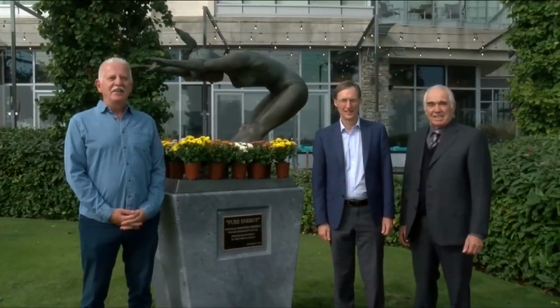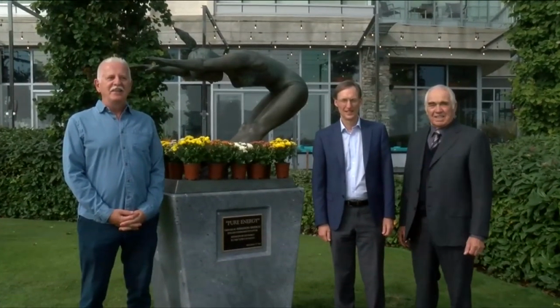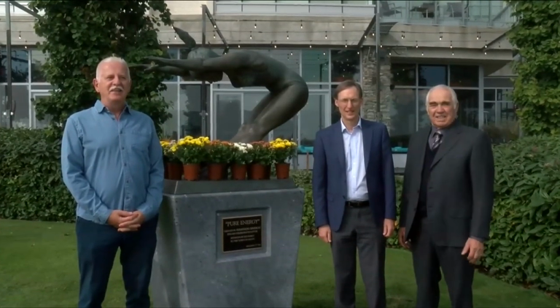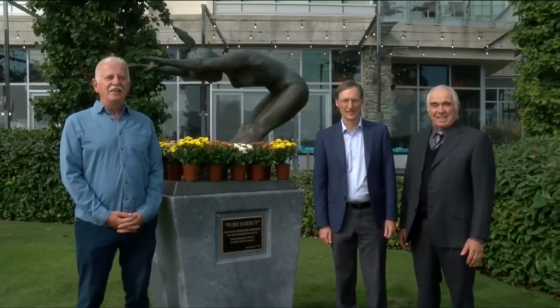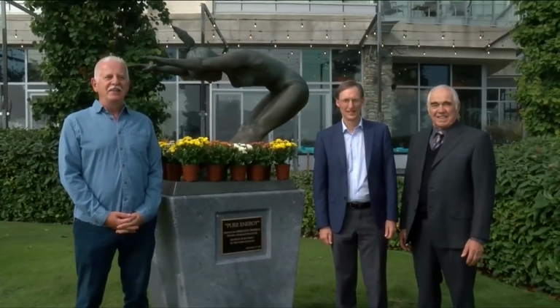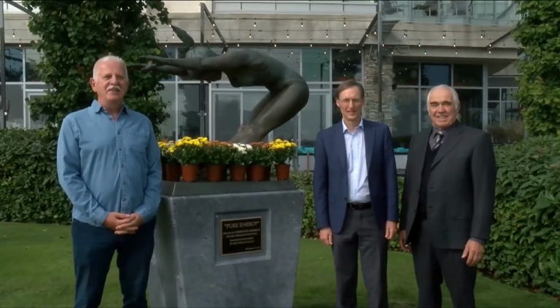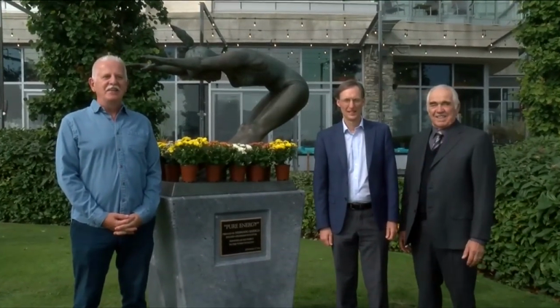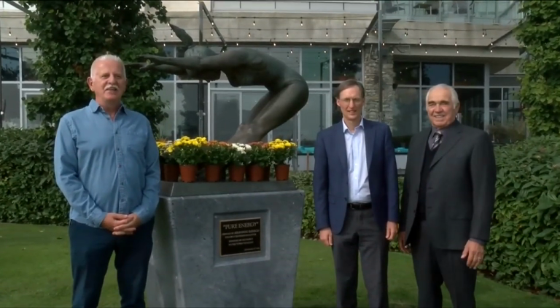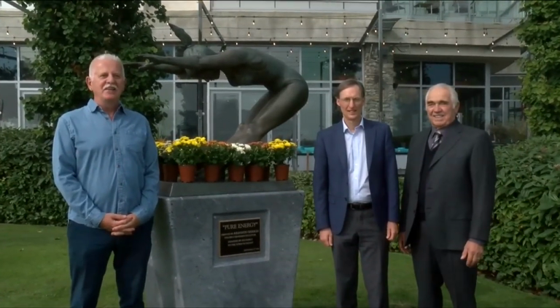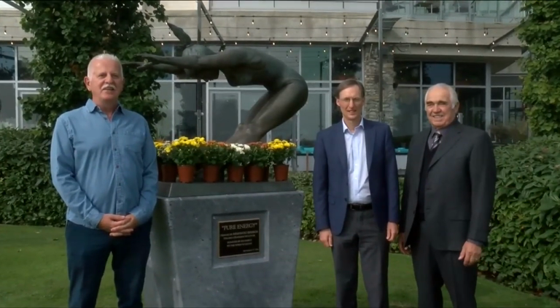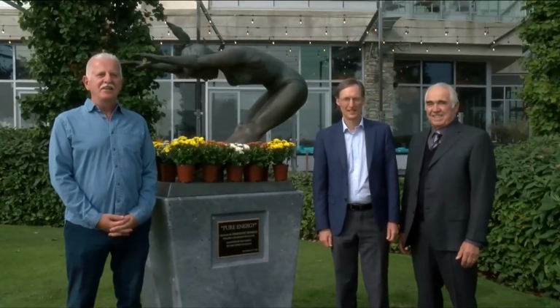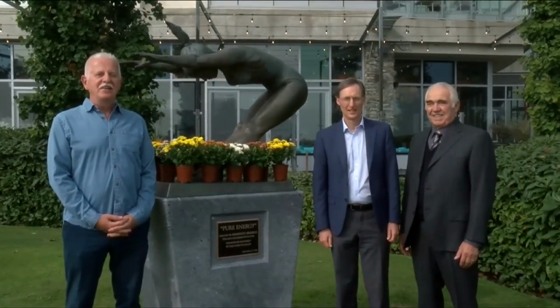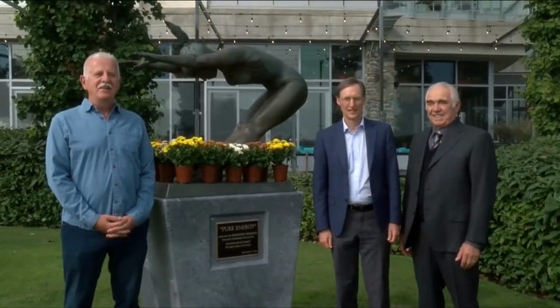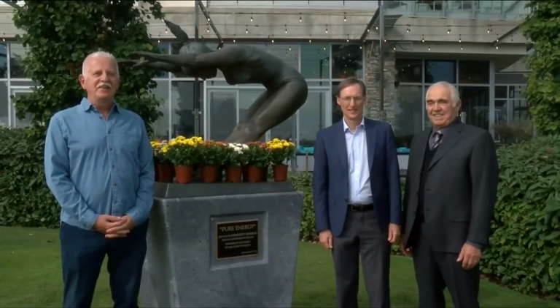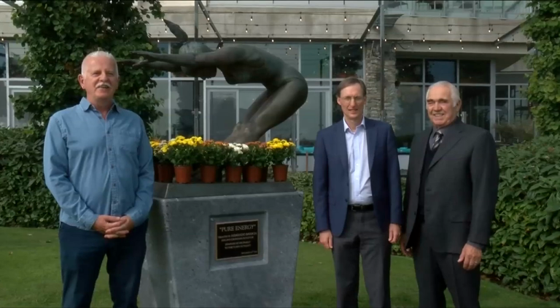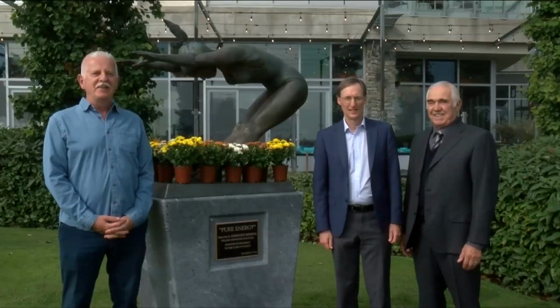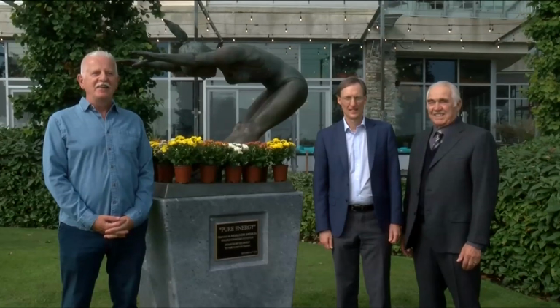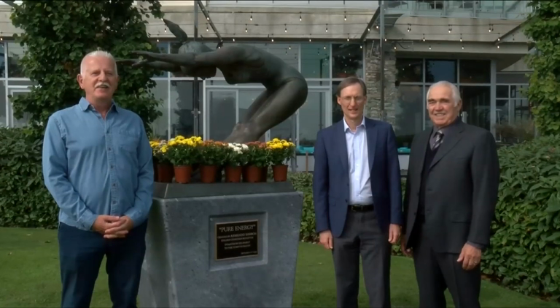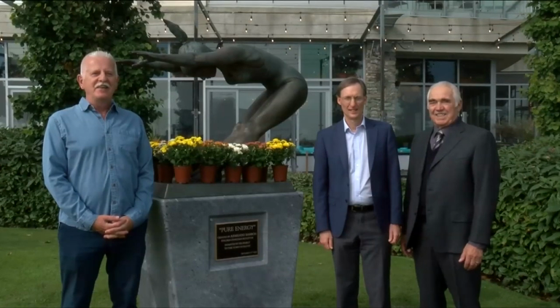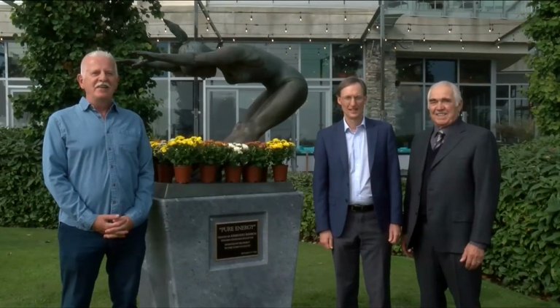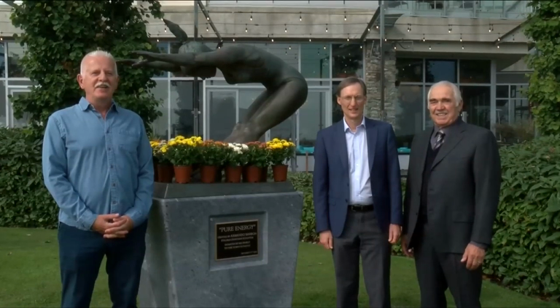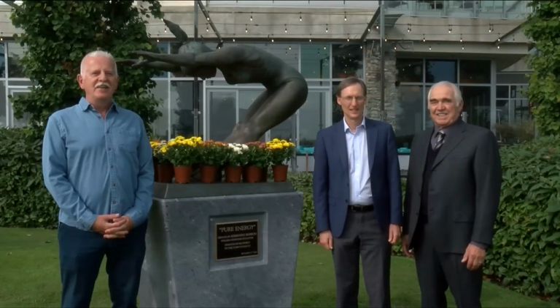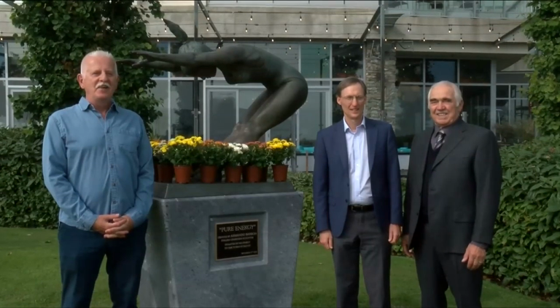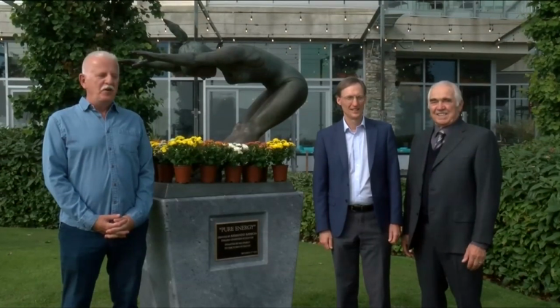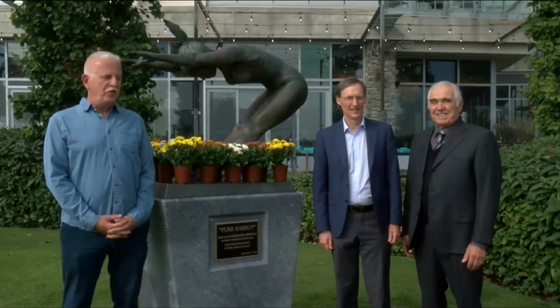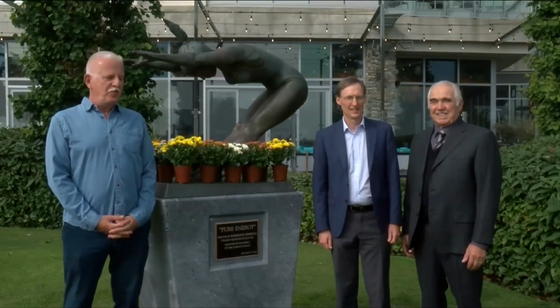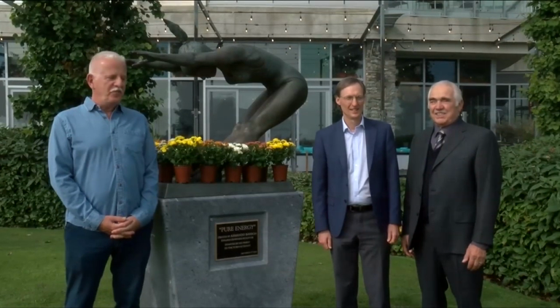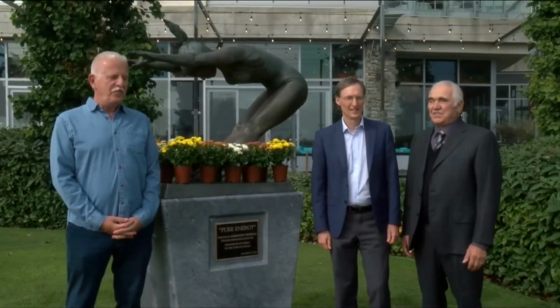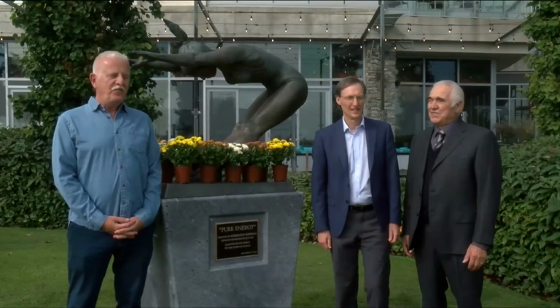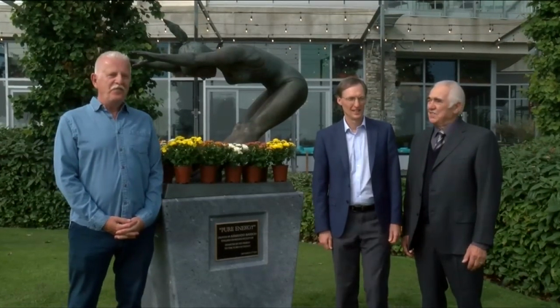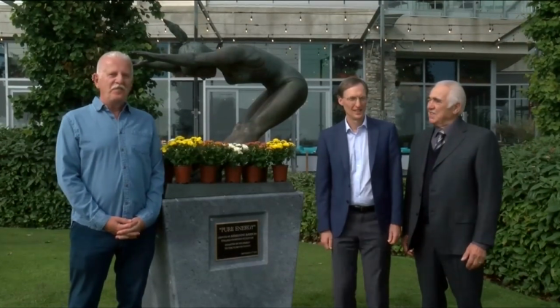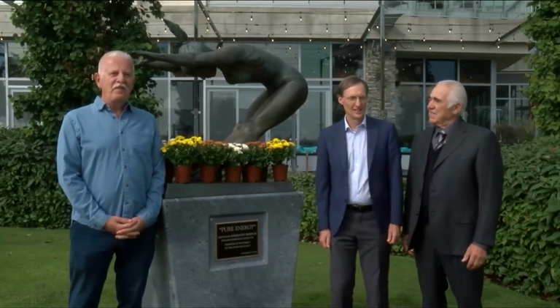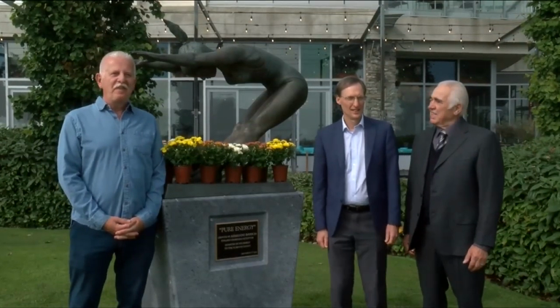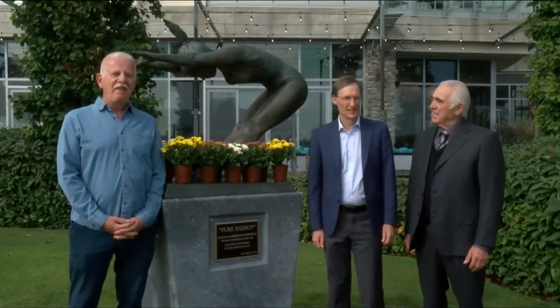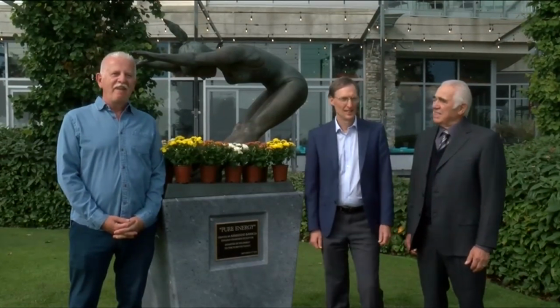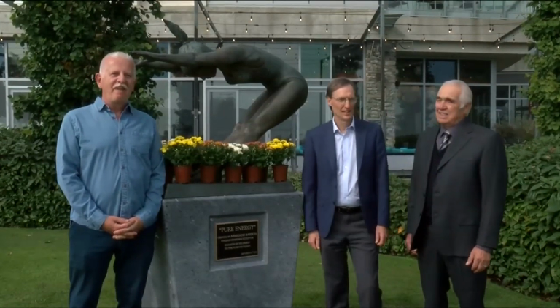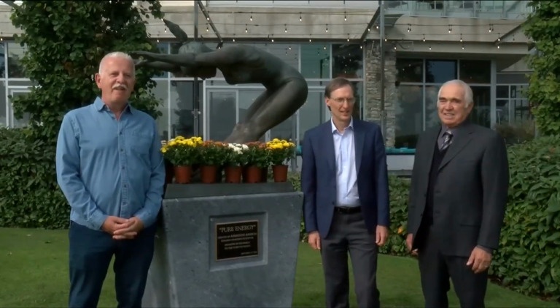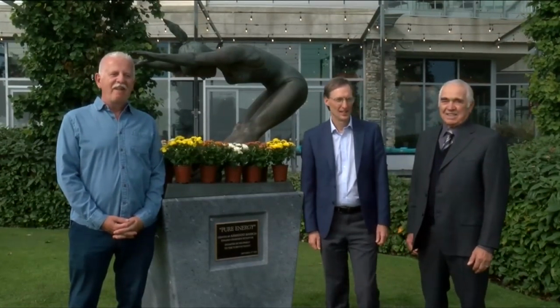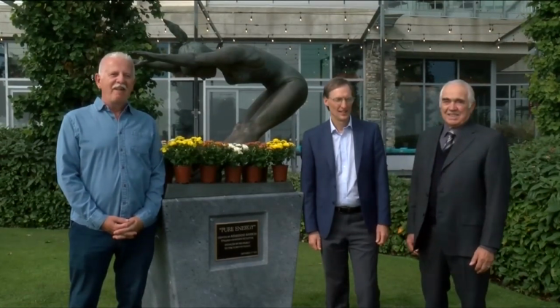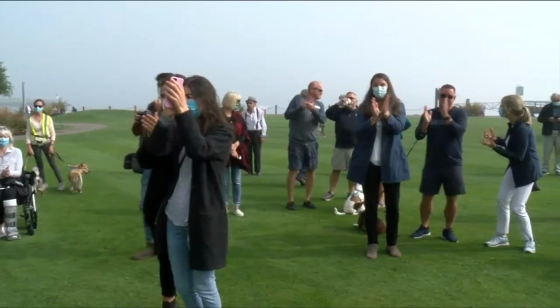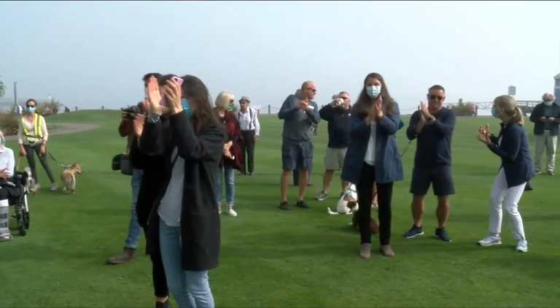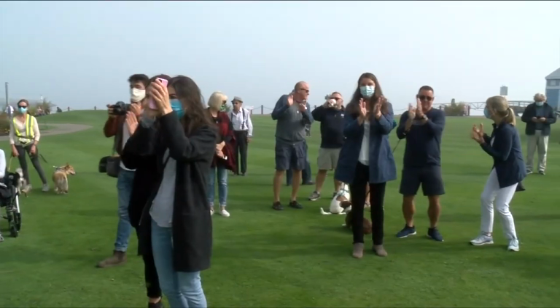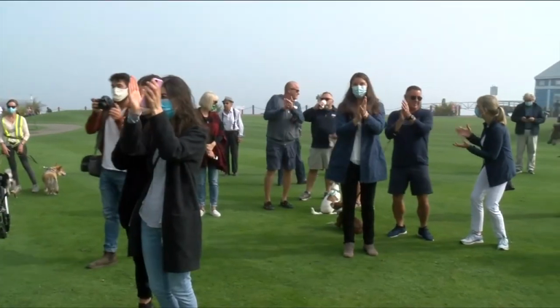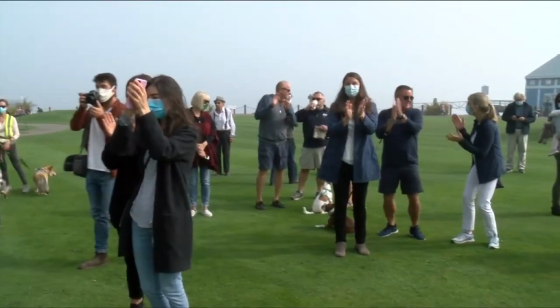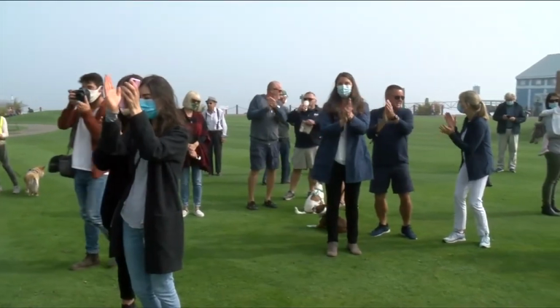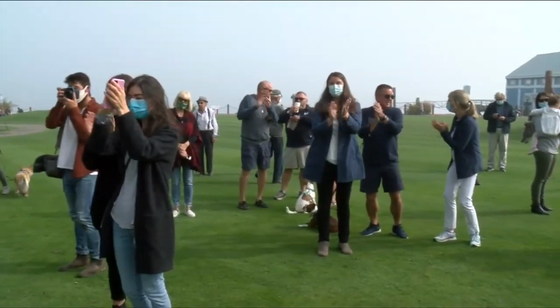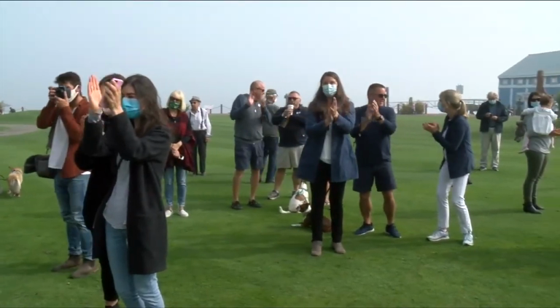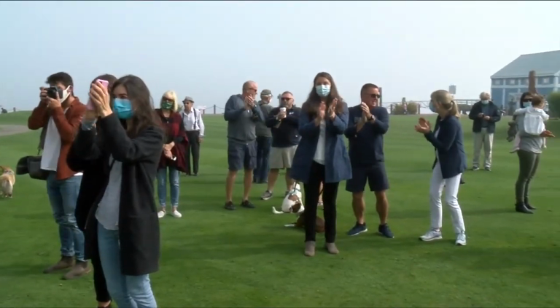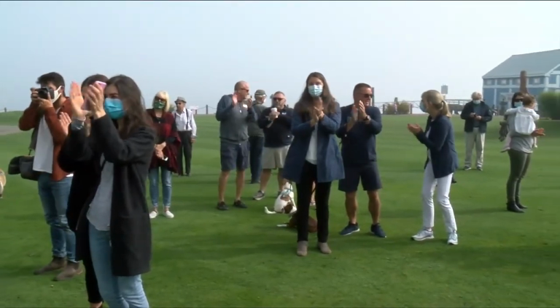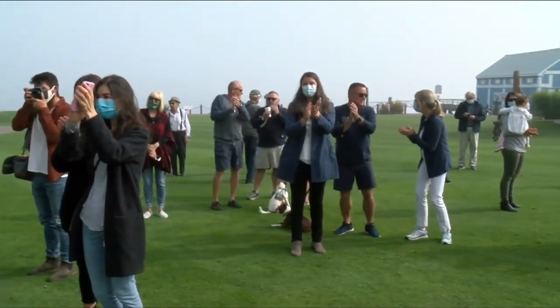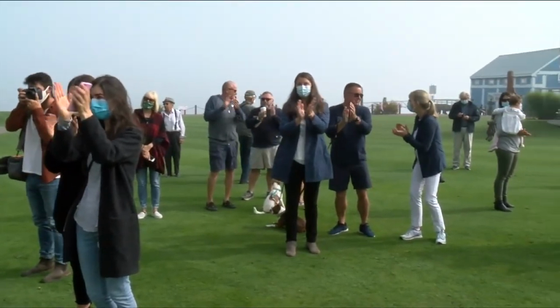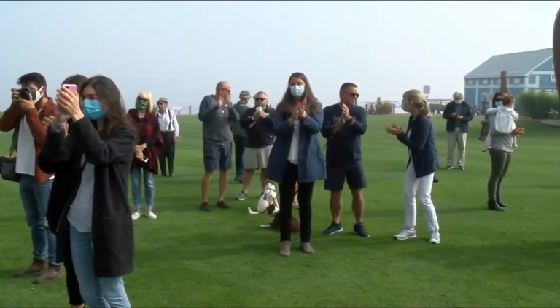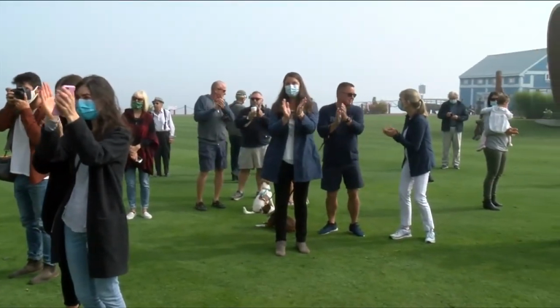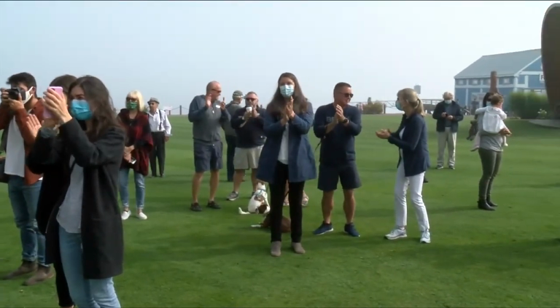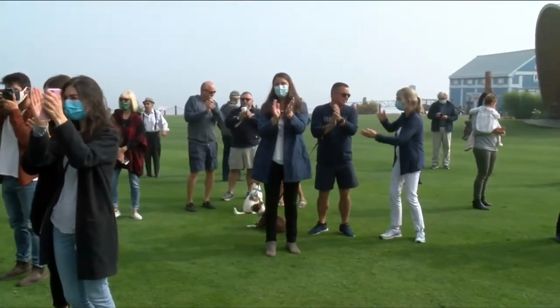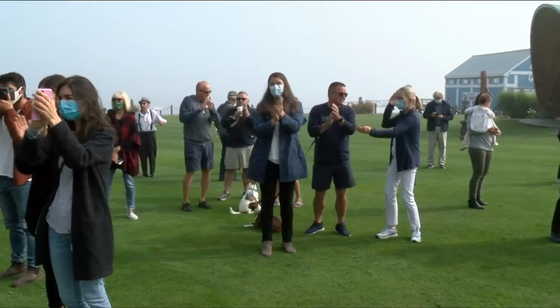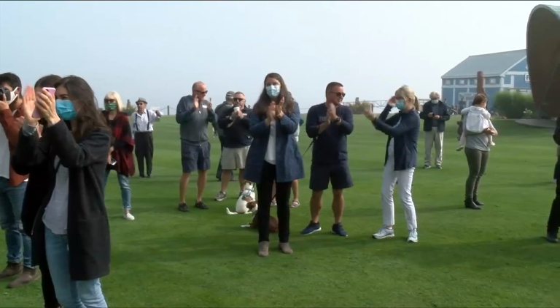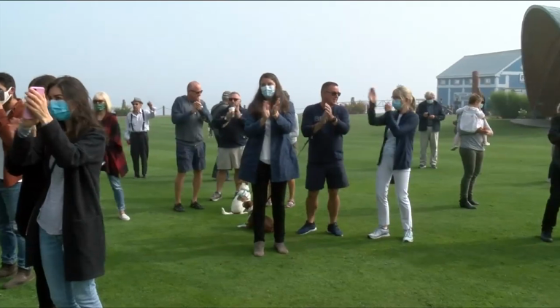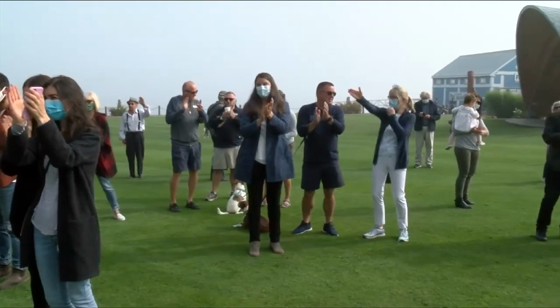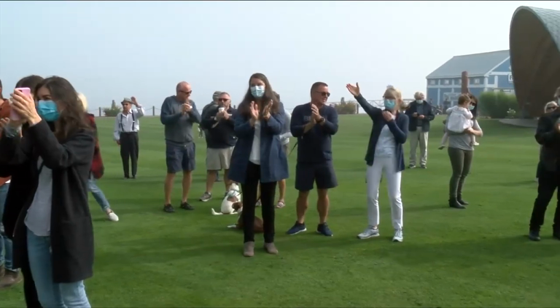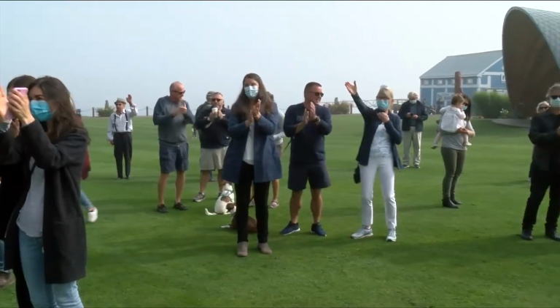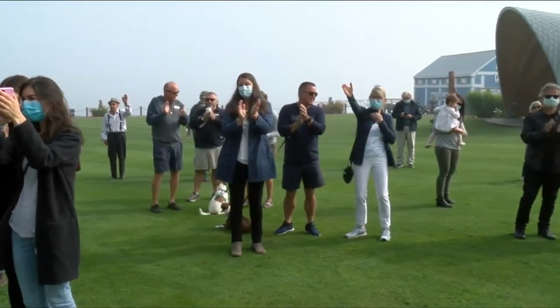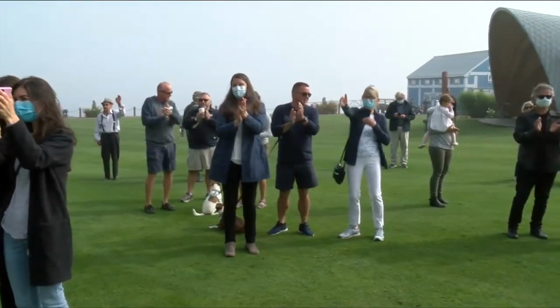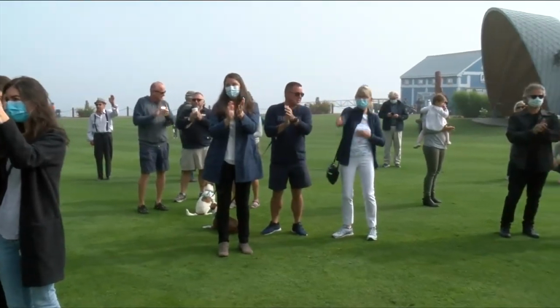Armando began sculpting just 22 years ago after selling his business of nearly three decades, North Douglas Distributing.